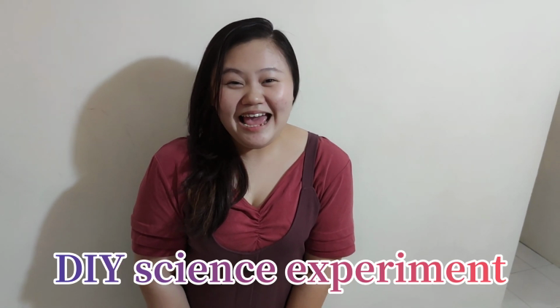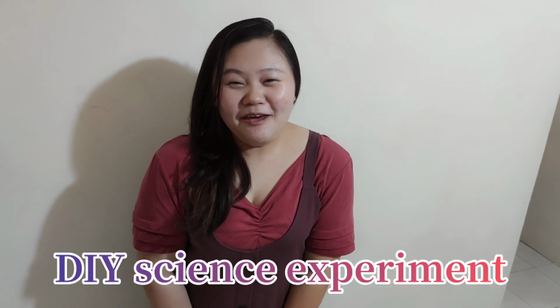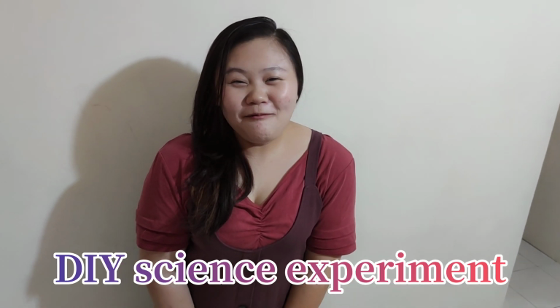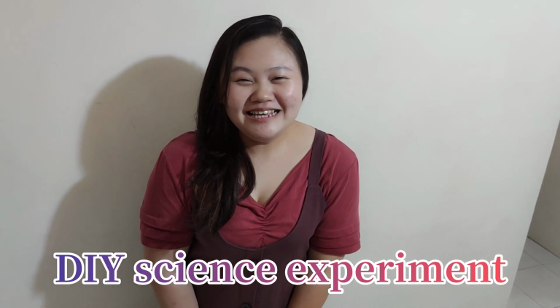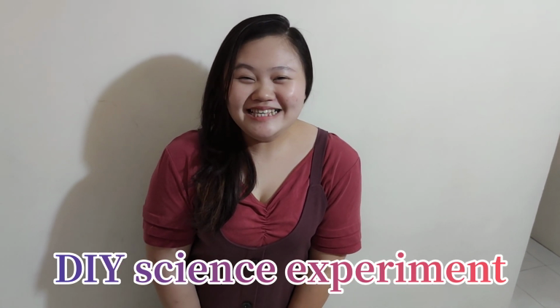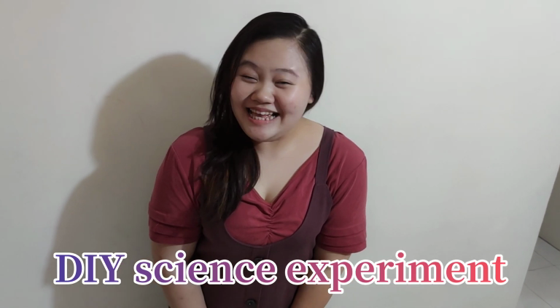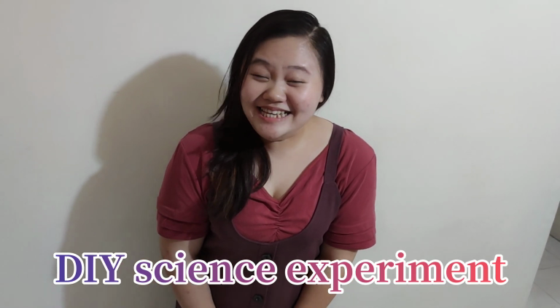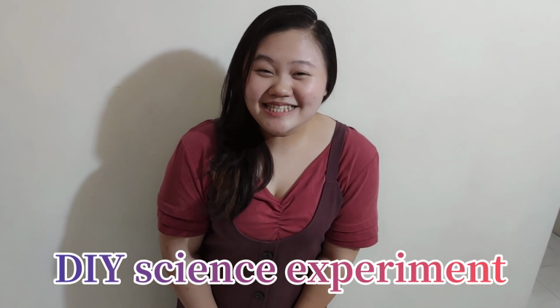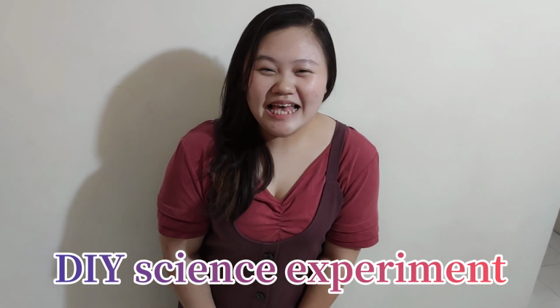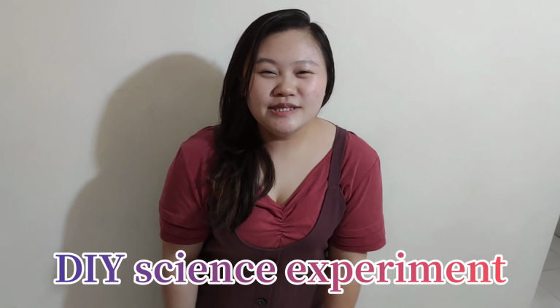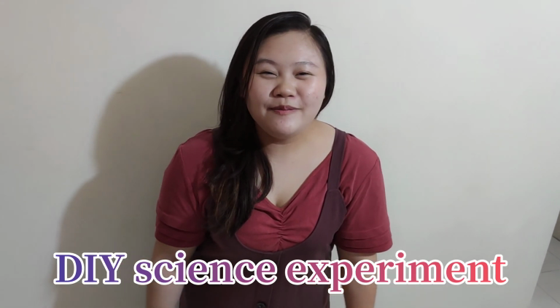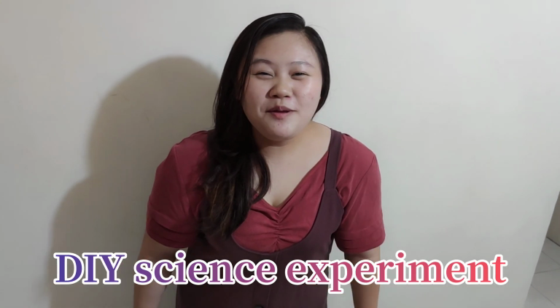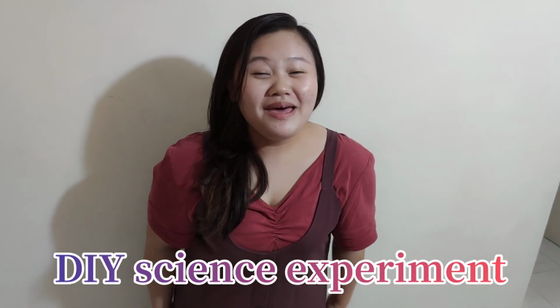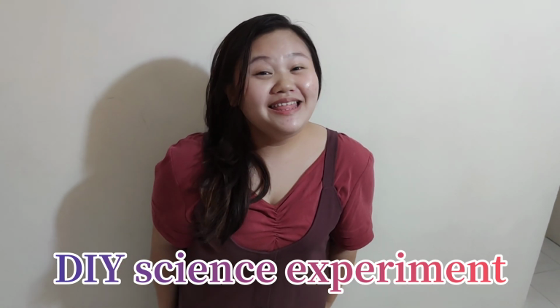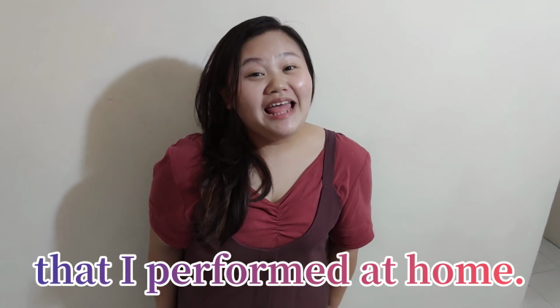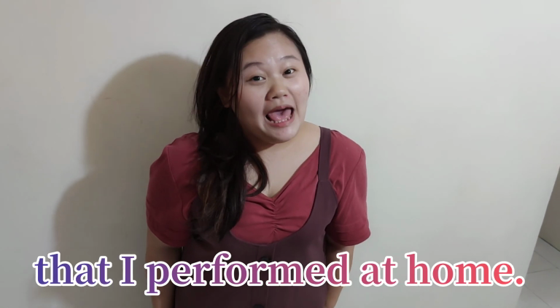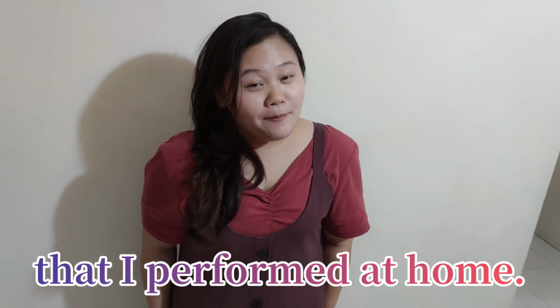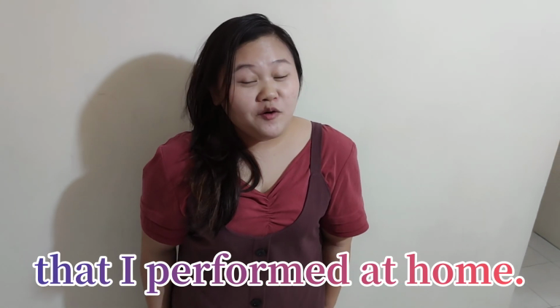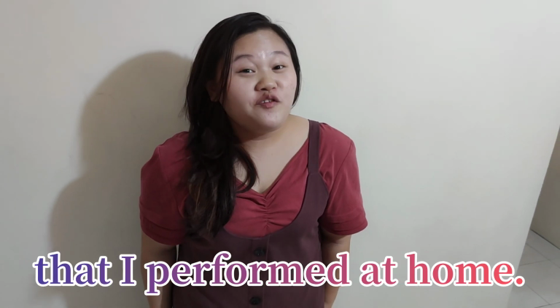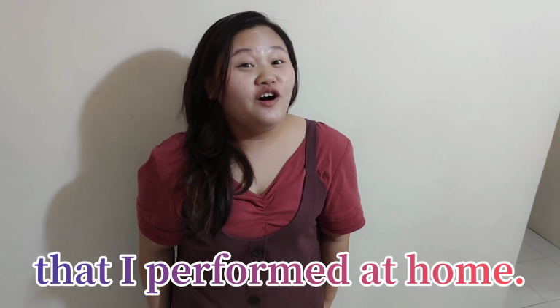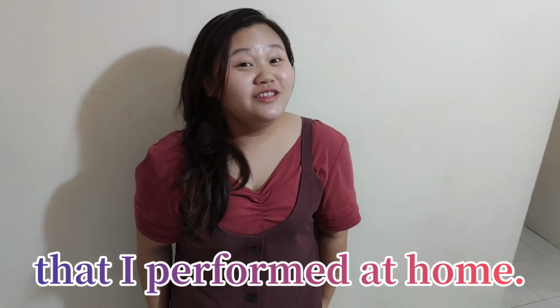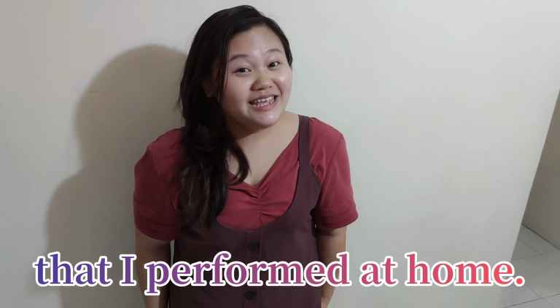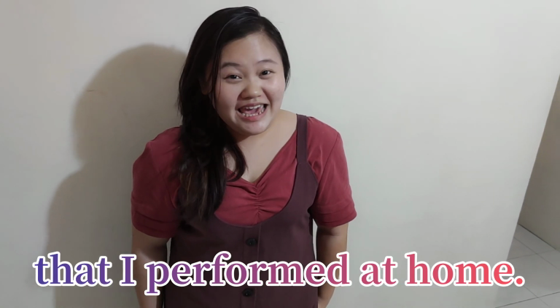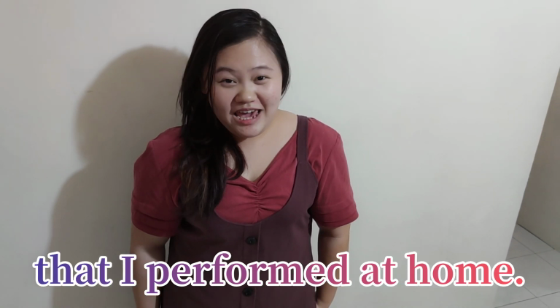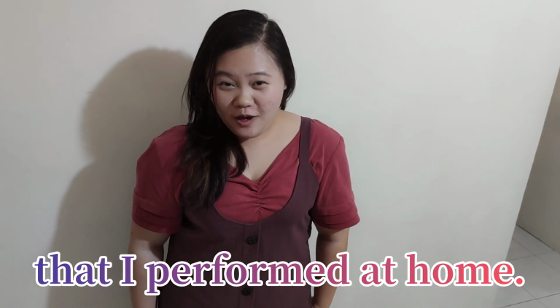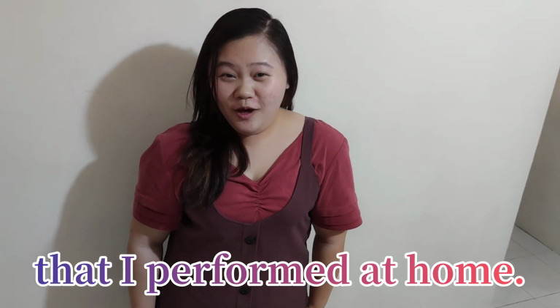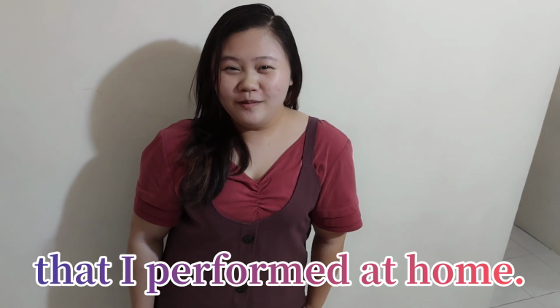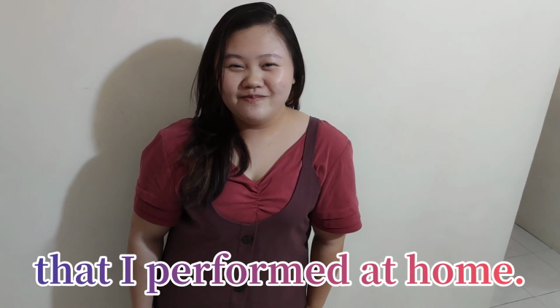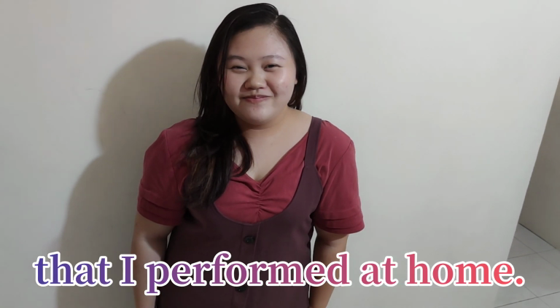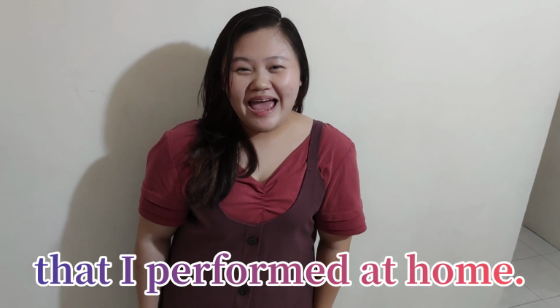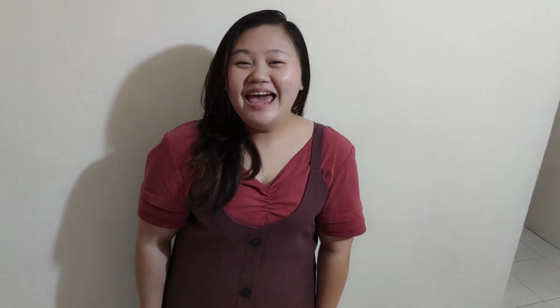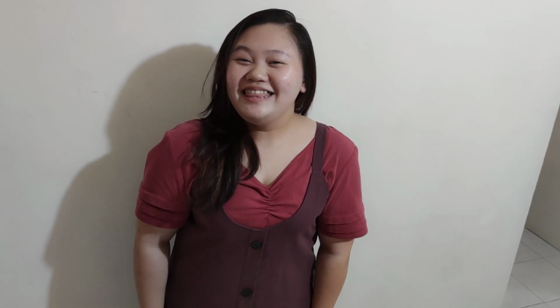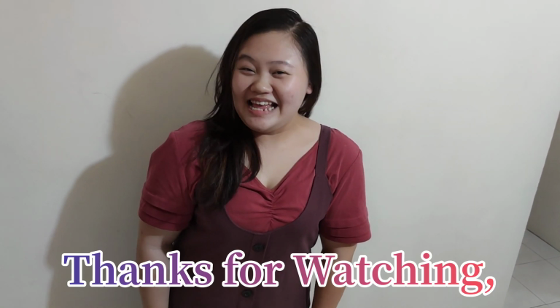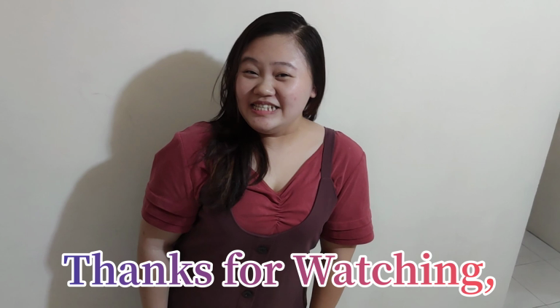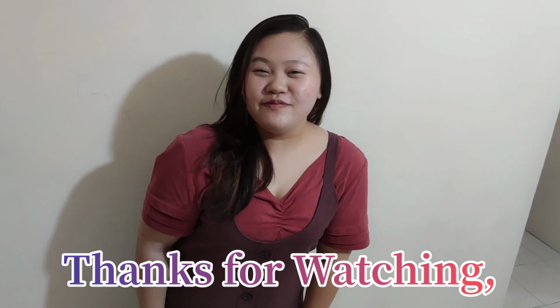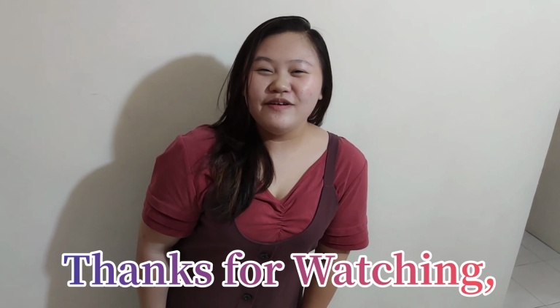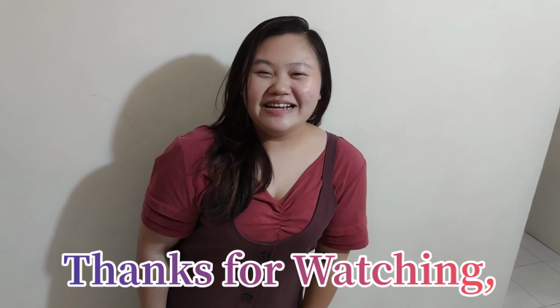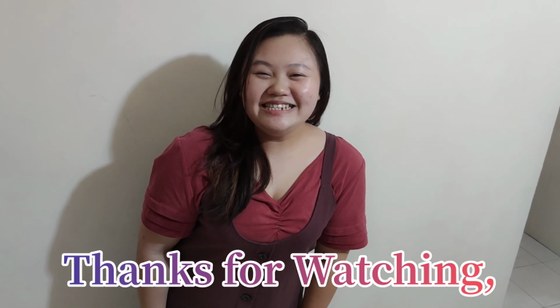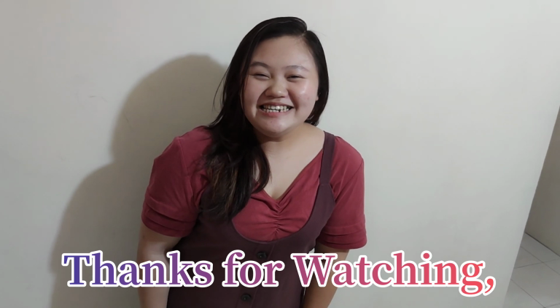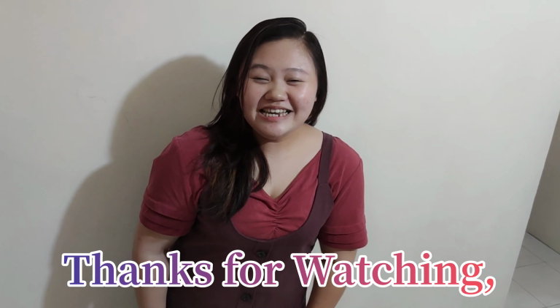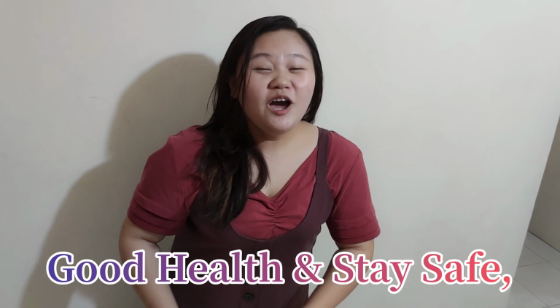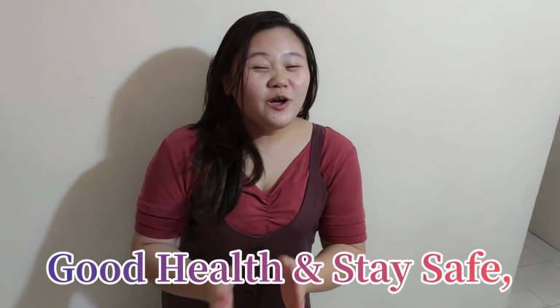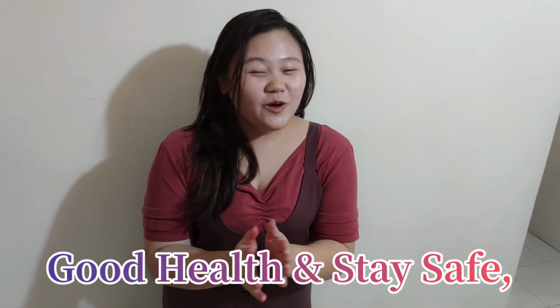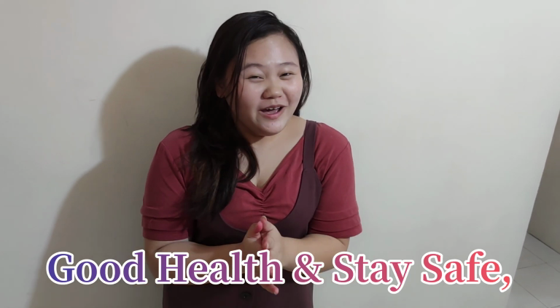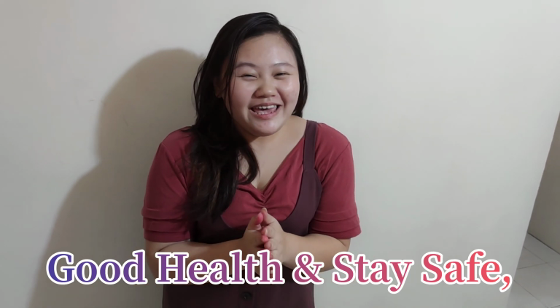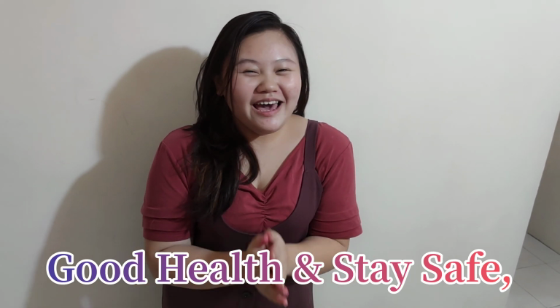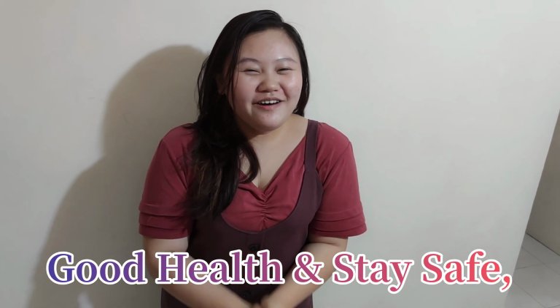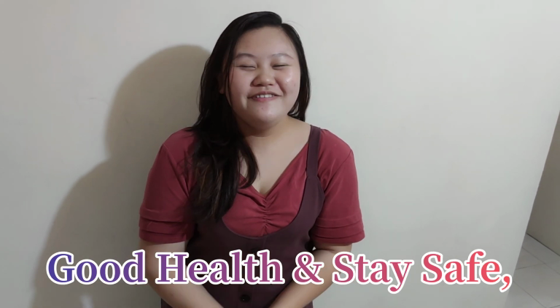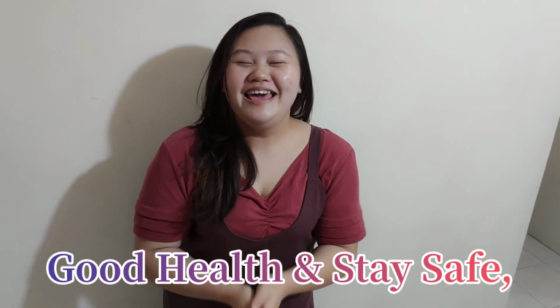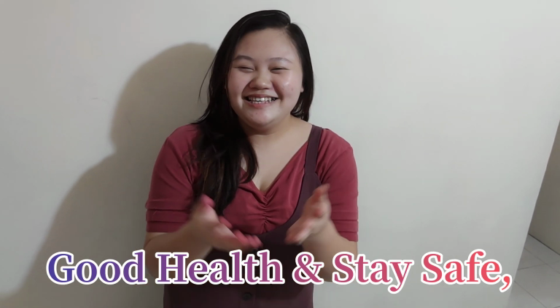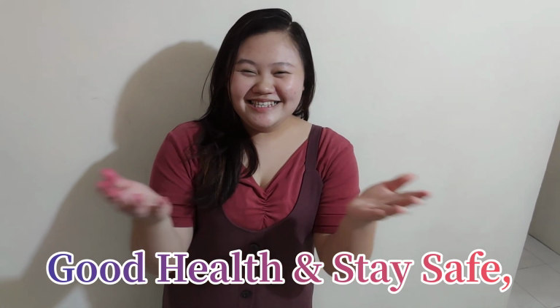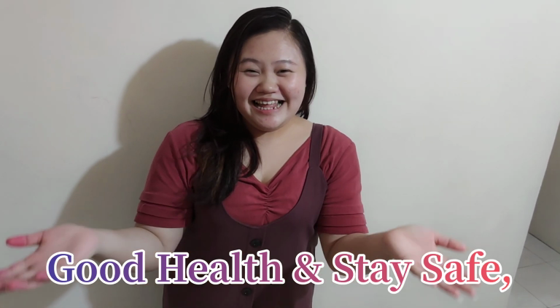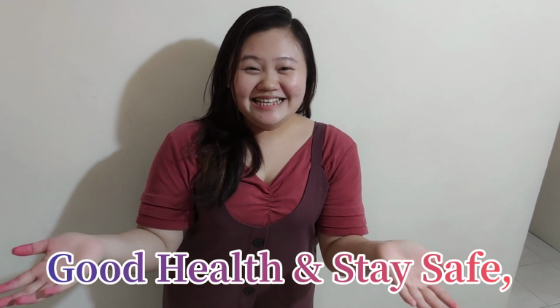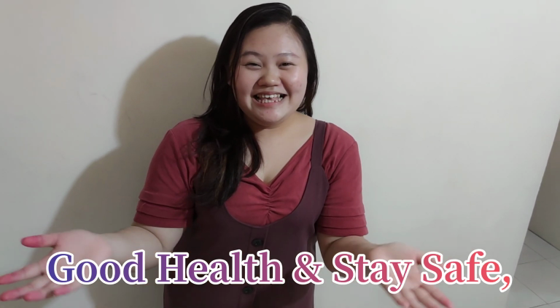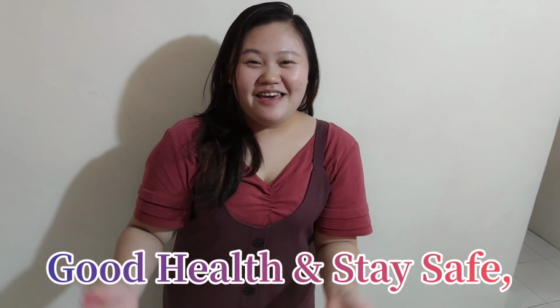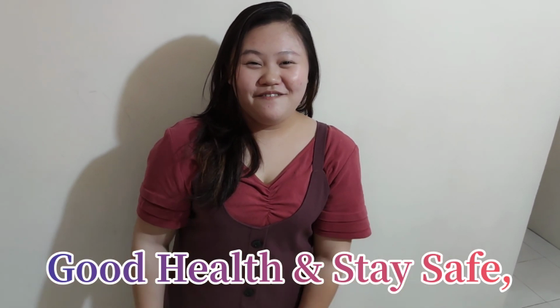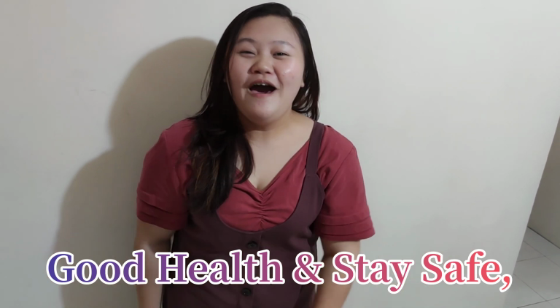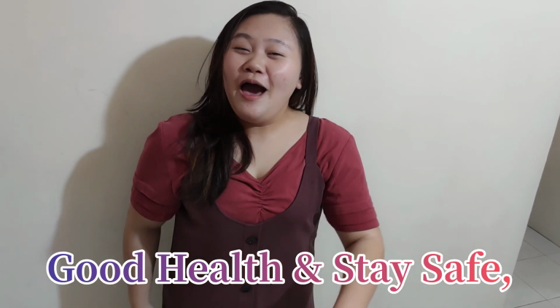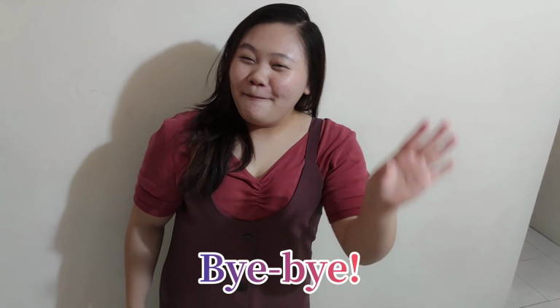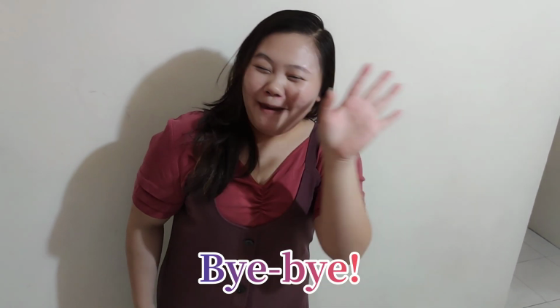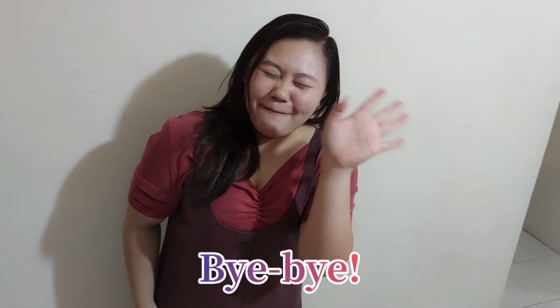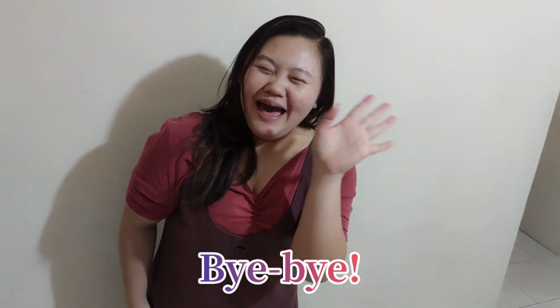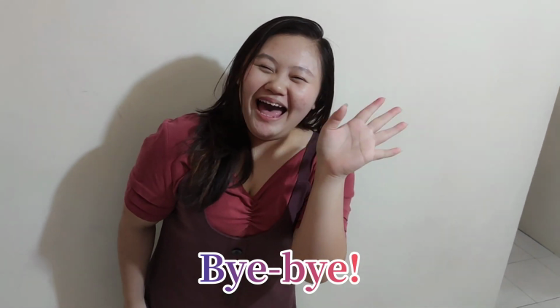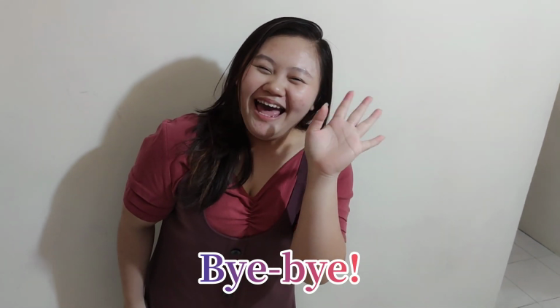Thanks for watching. Good health and stay safe. Bye bye bye.